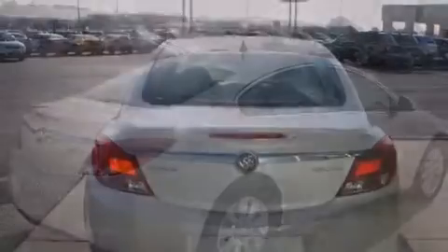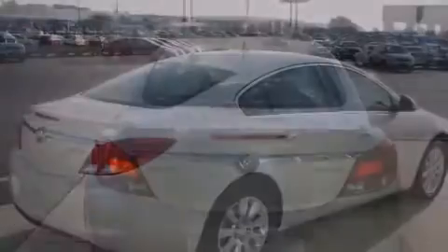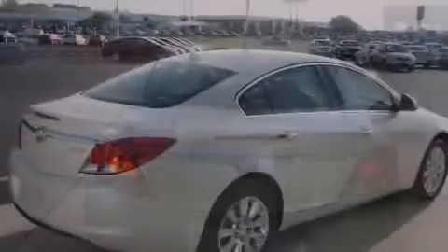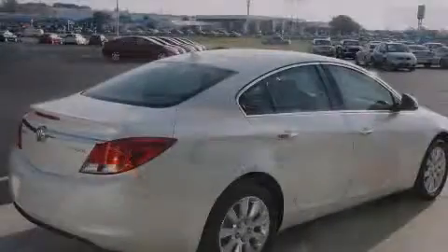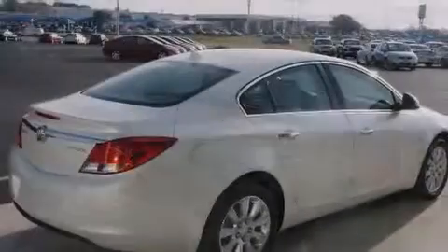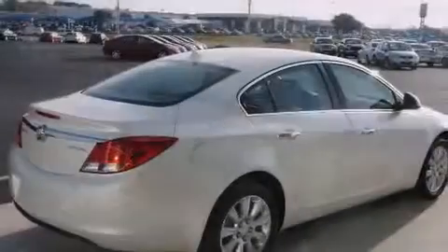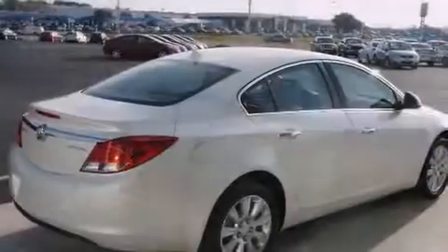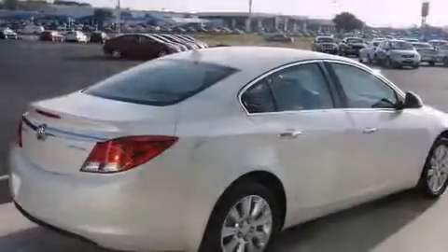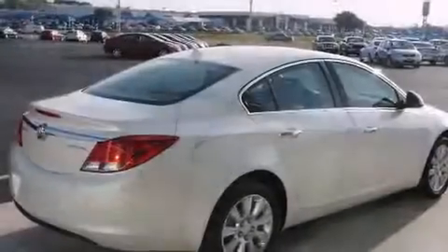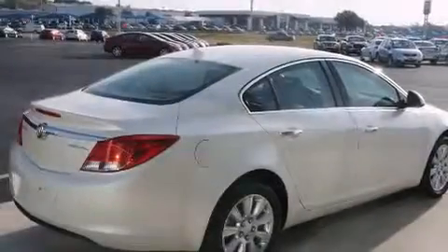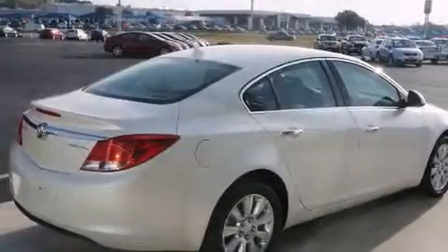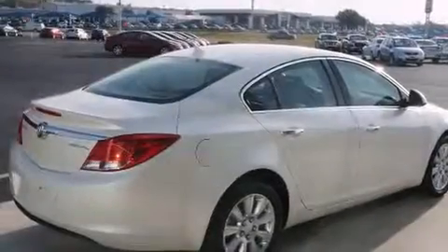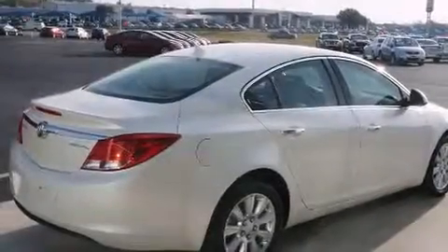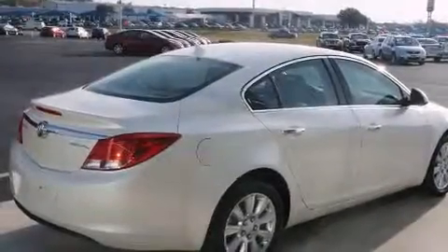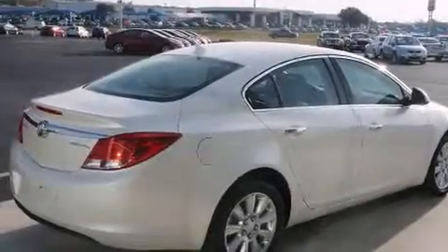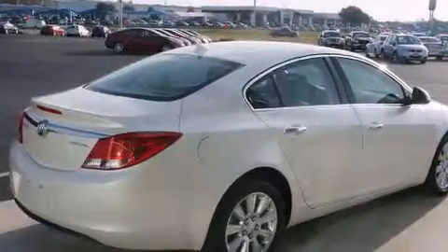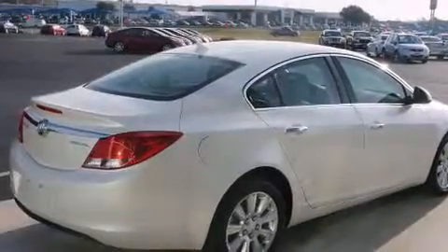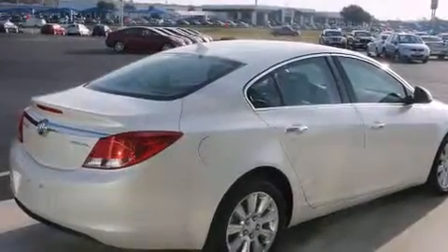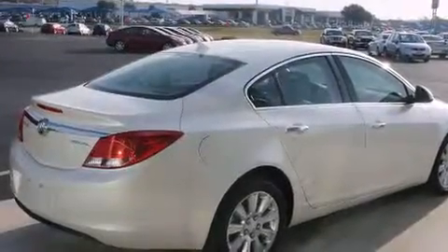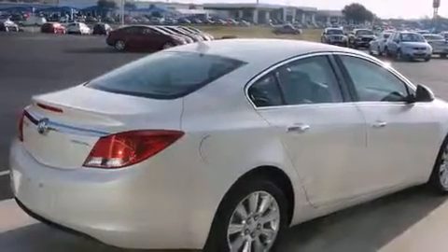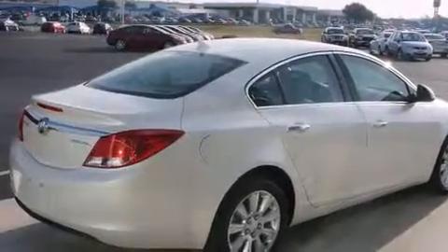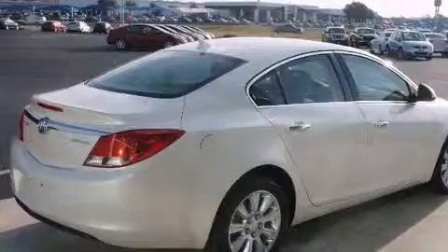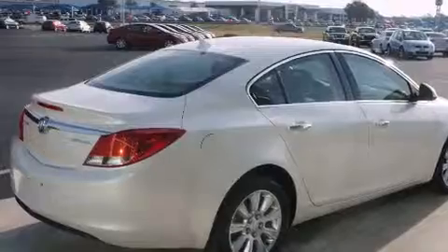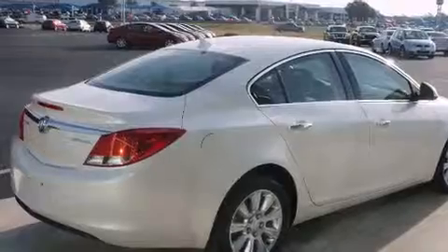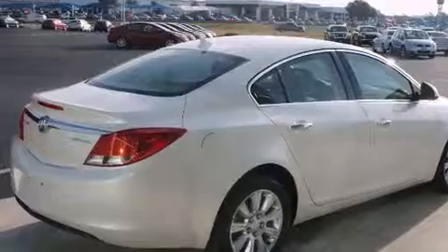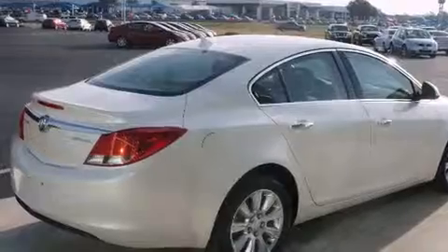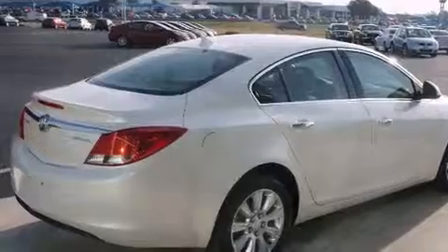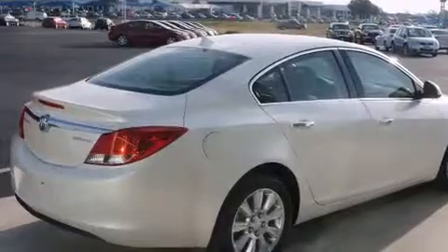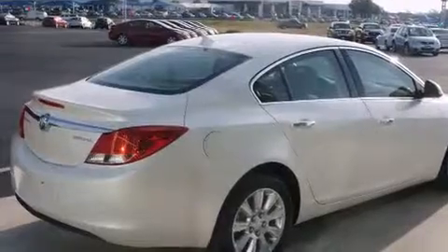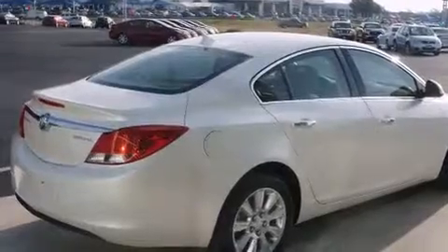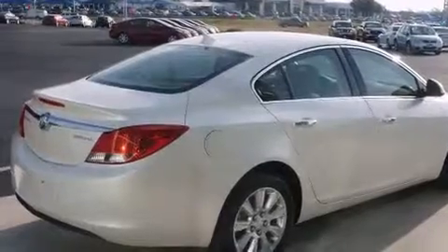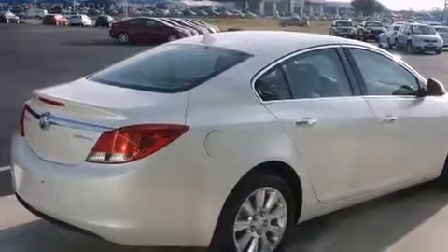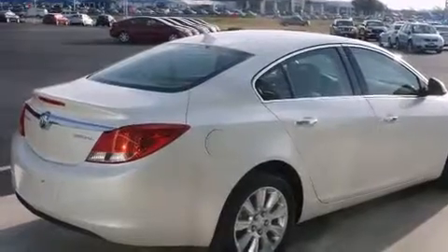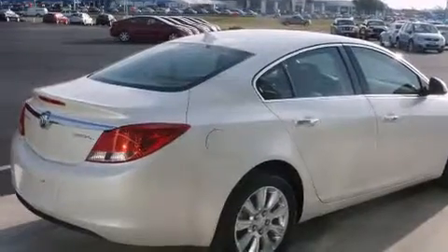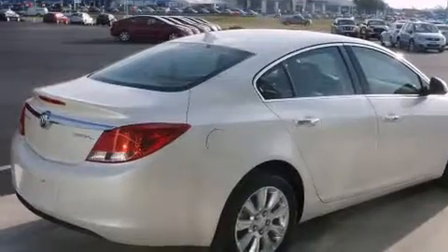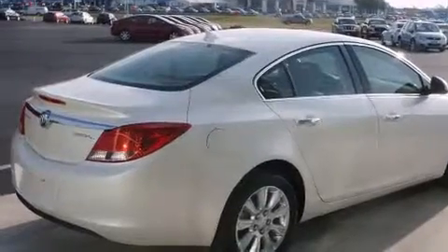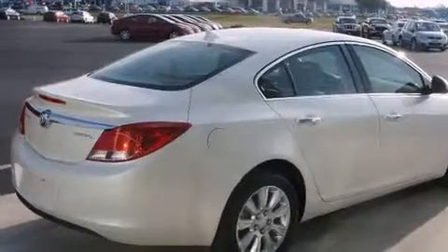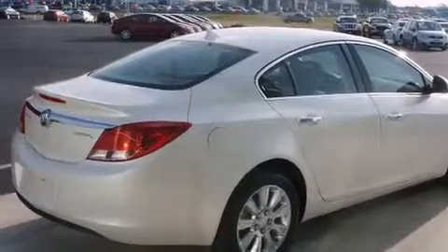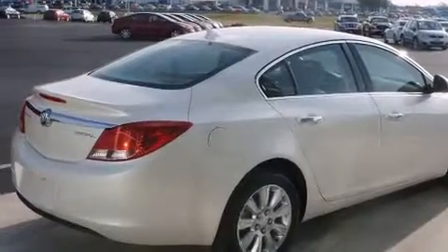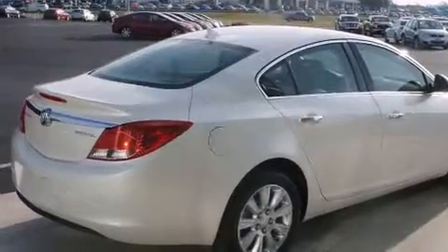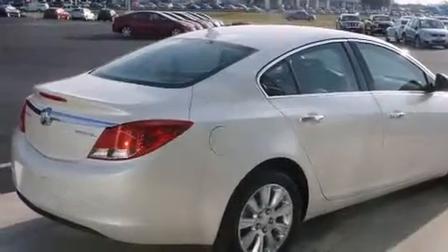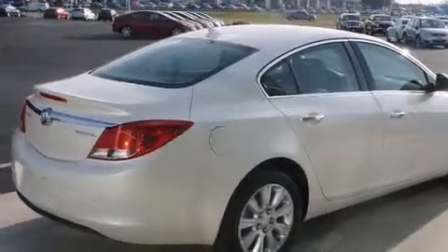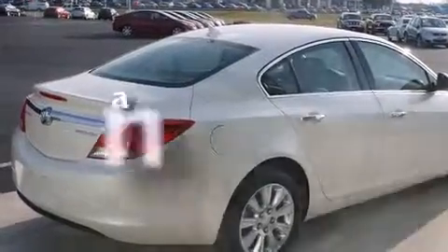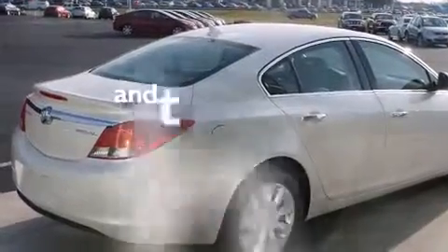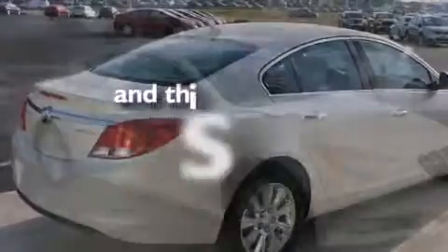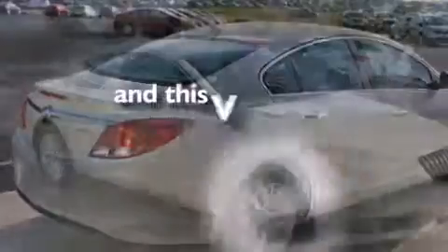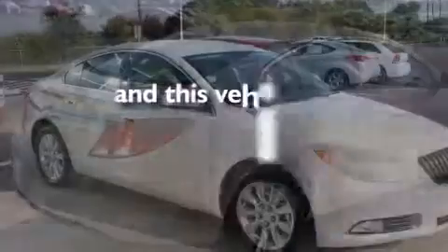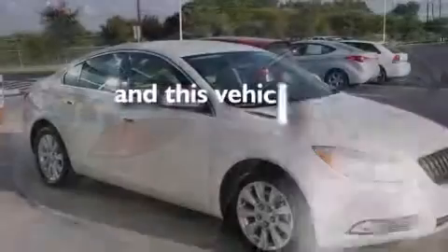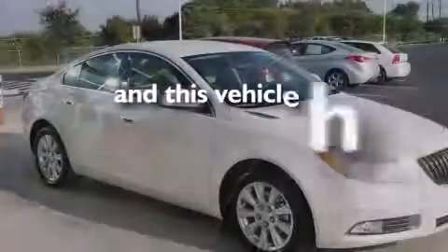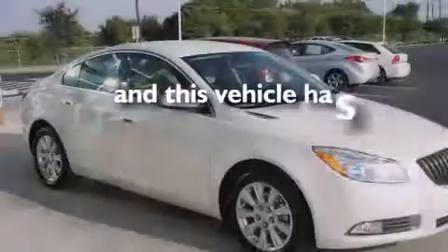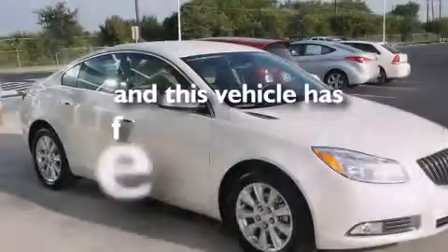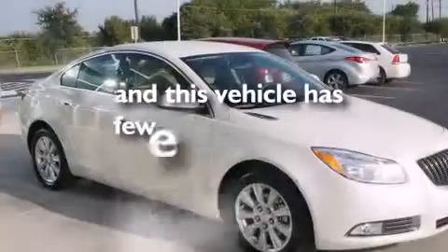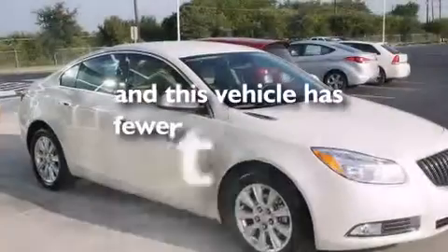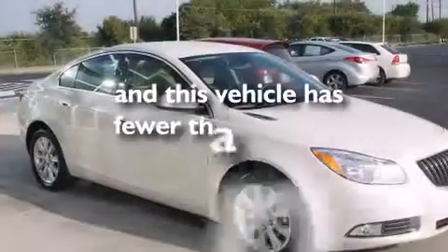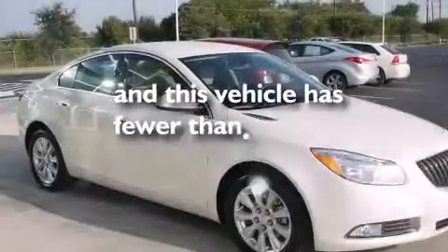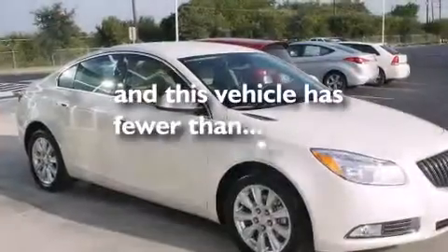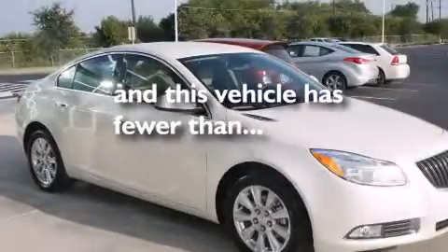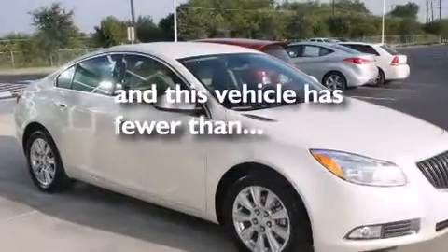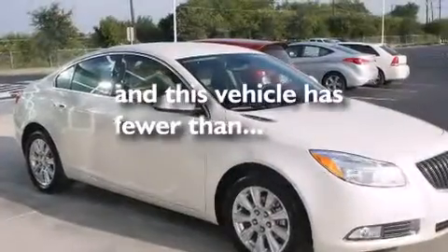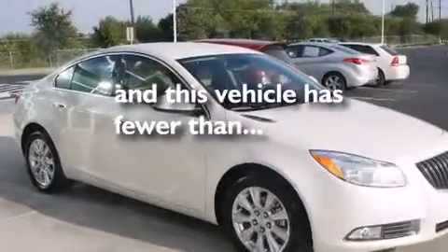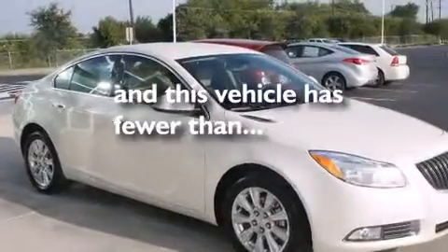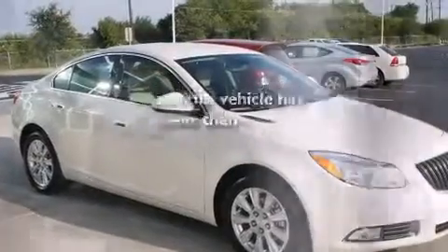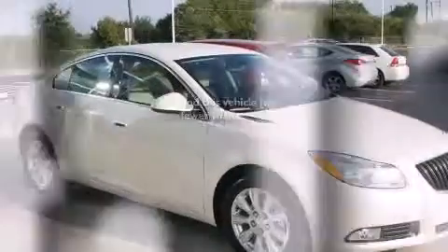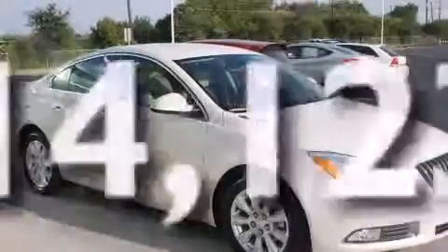Additional features include air conditioning, cruise control, full power accessories, and a HomeLink feature. This vehicle has less than 15,000 miles.